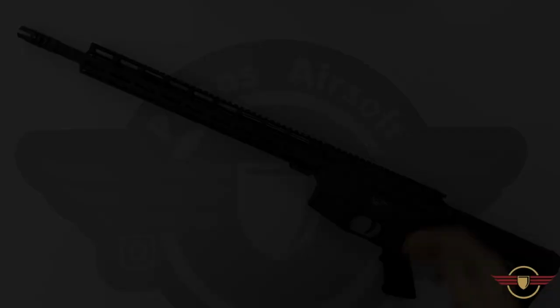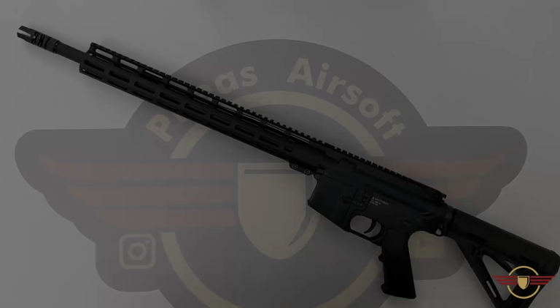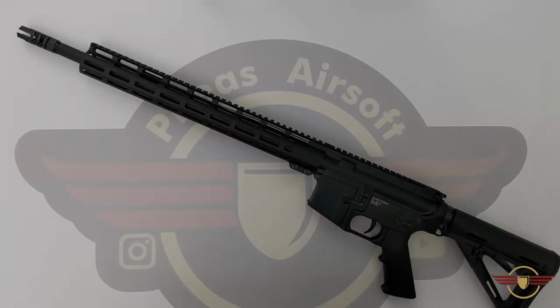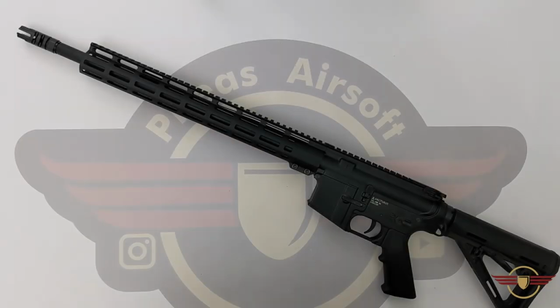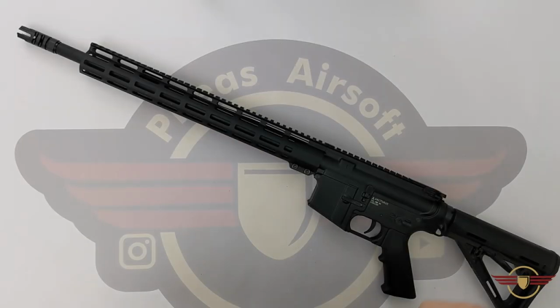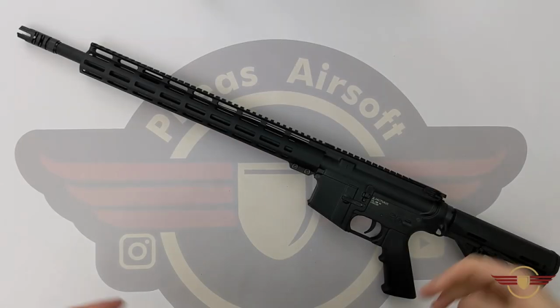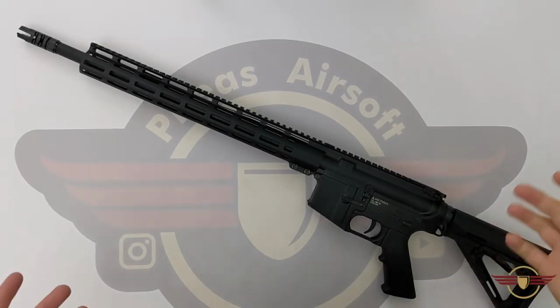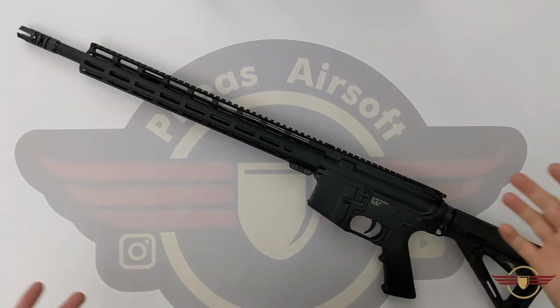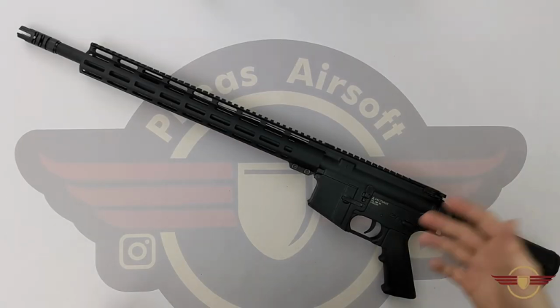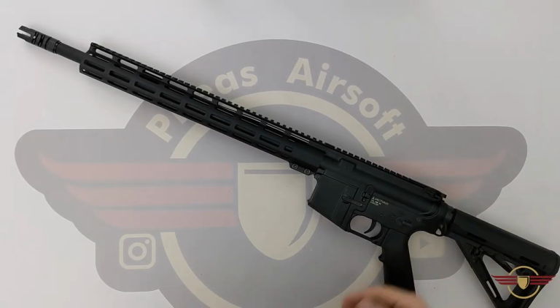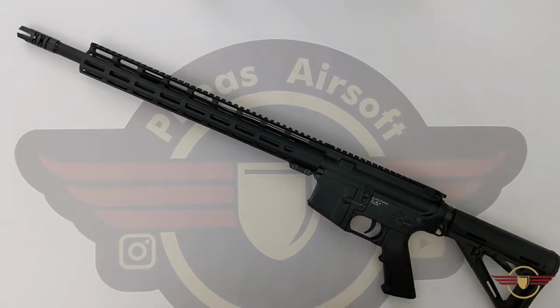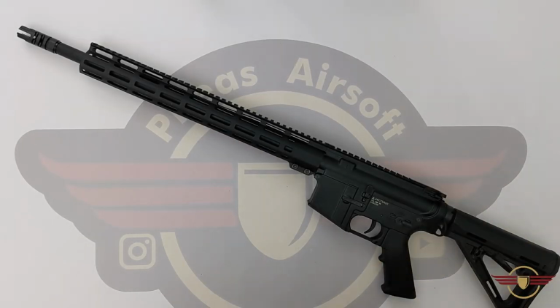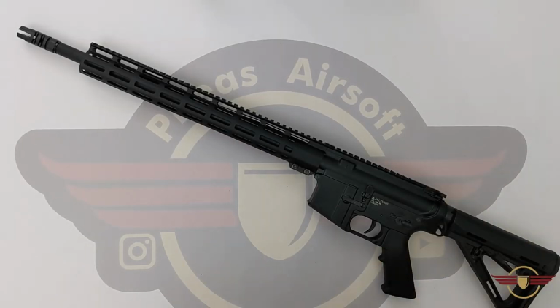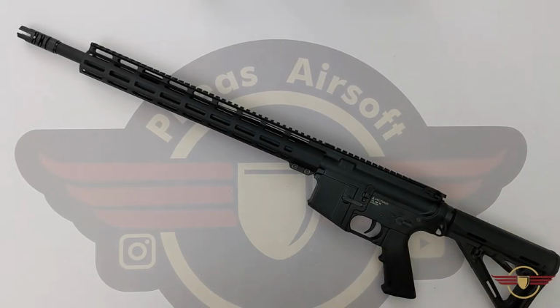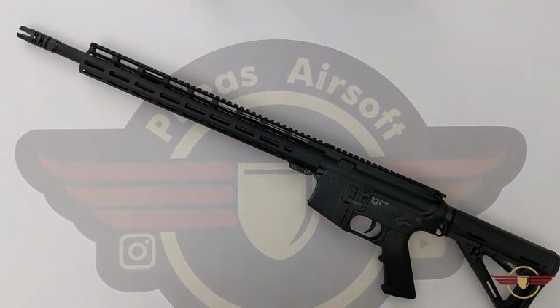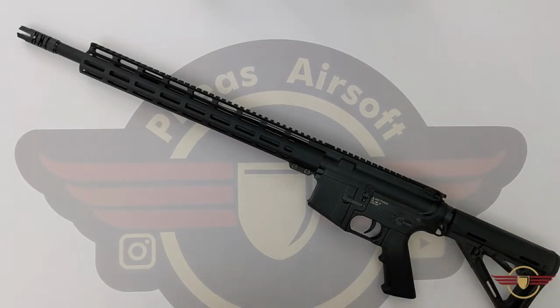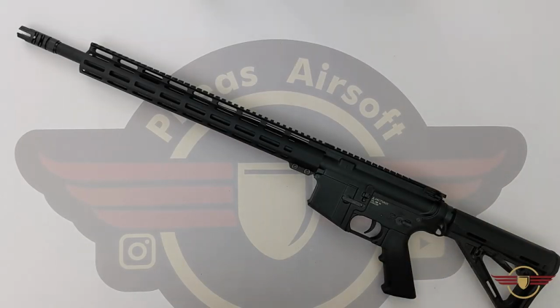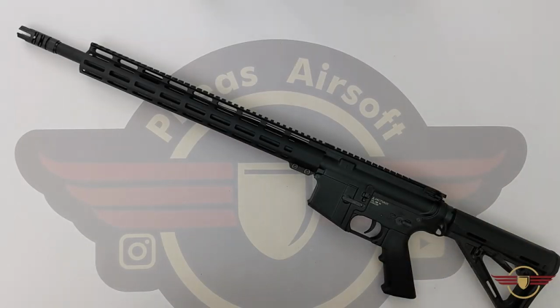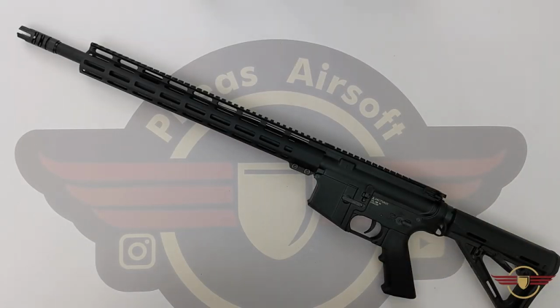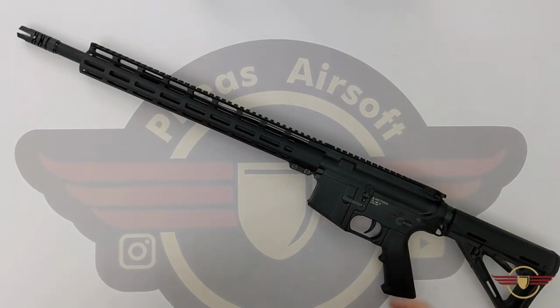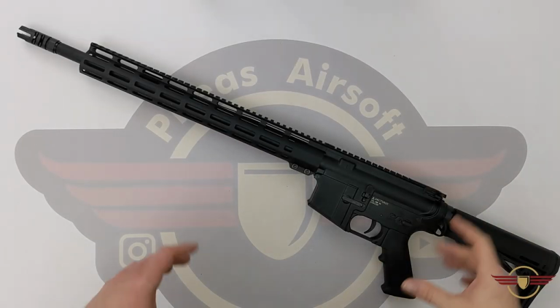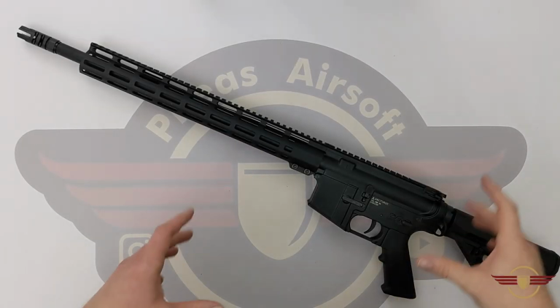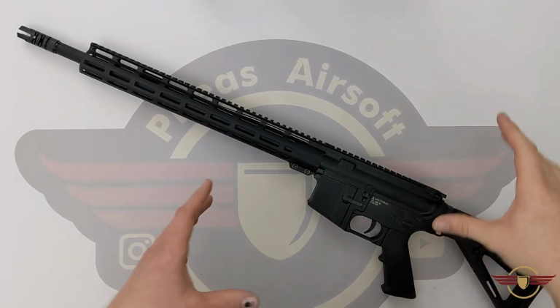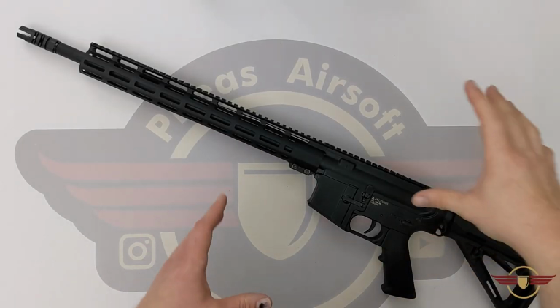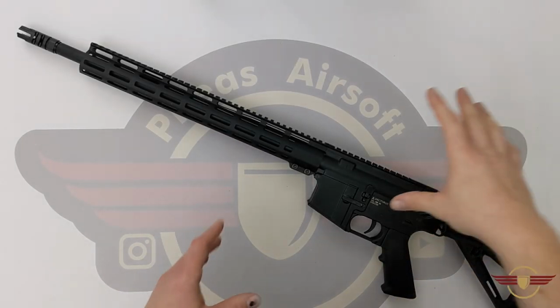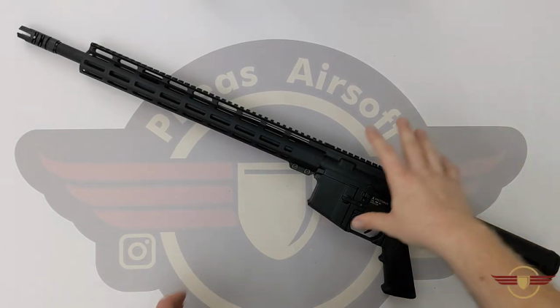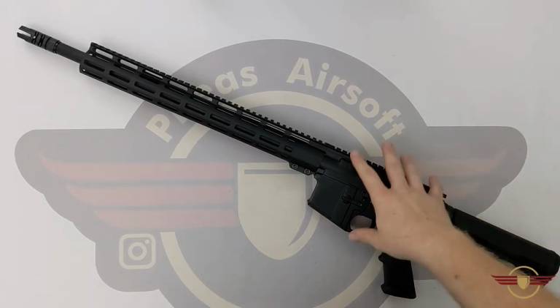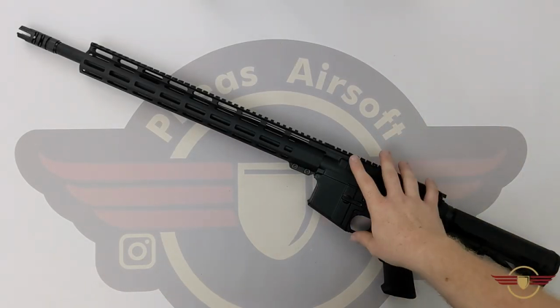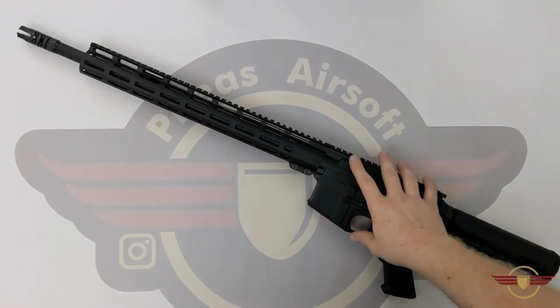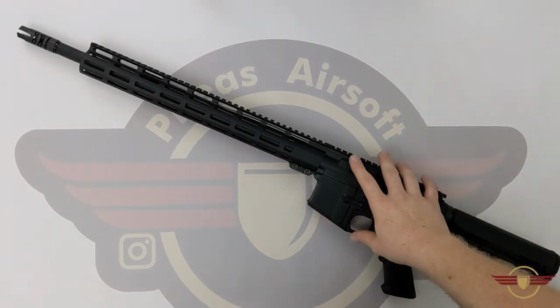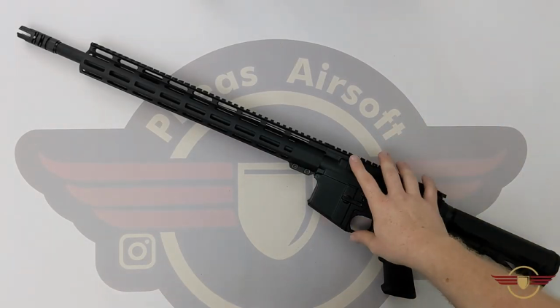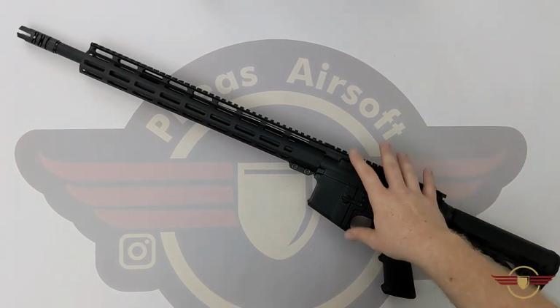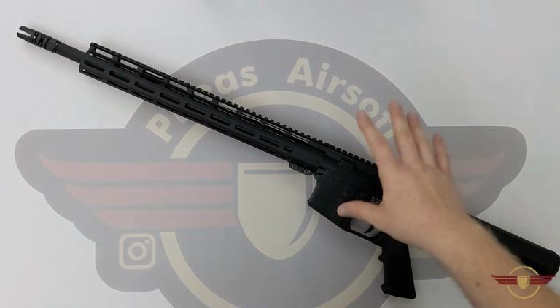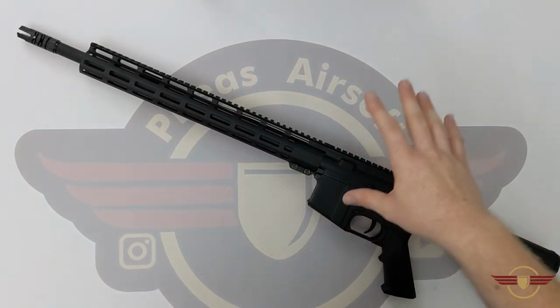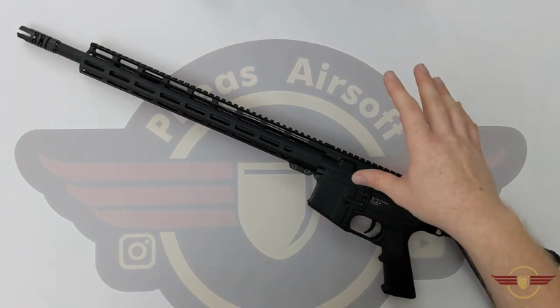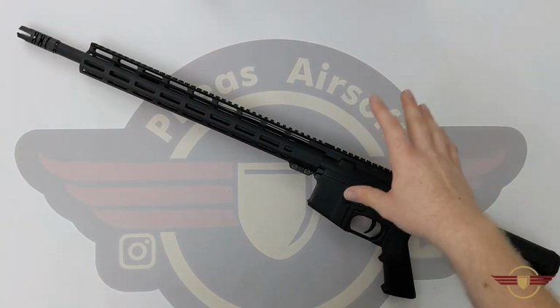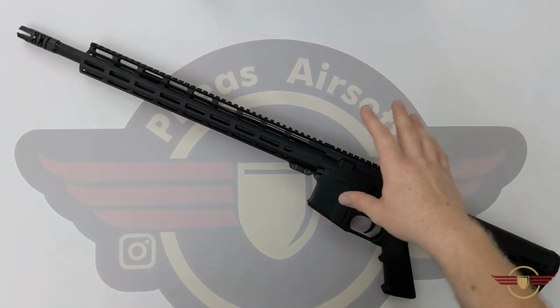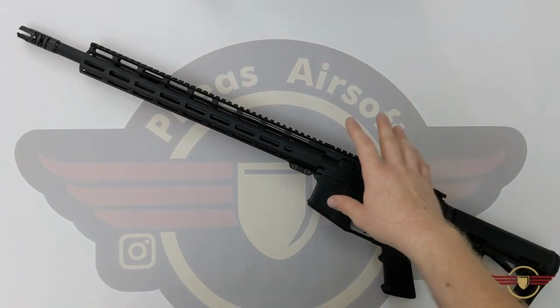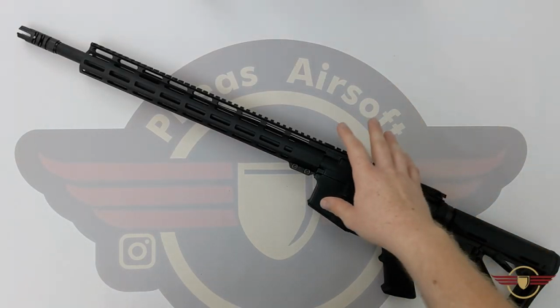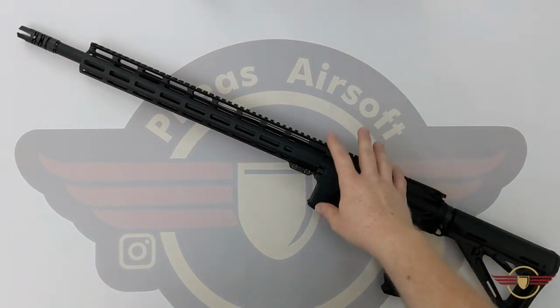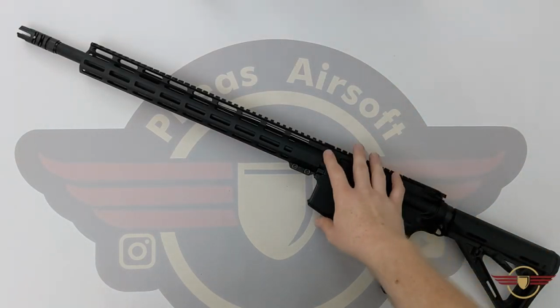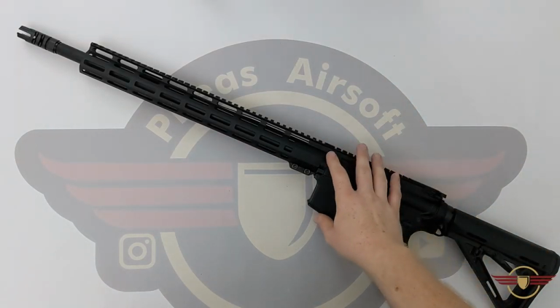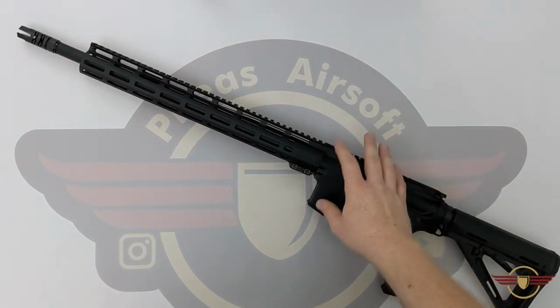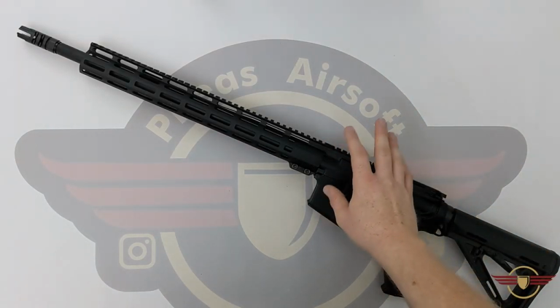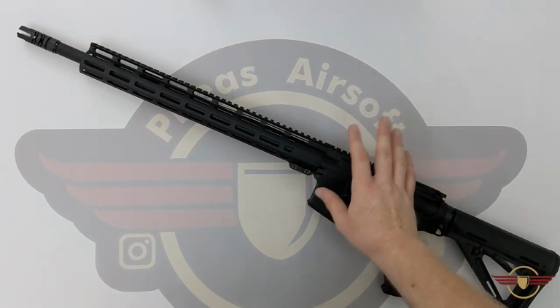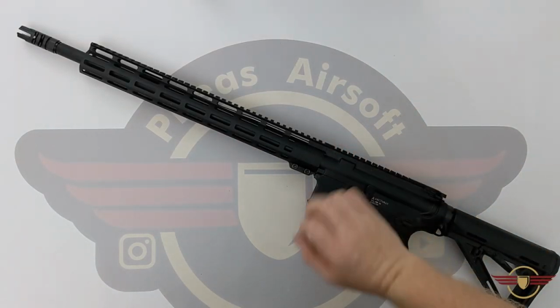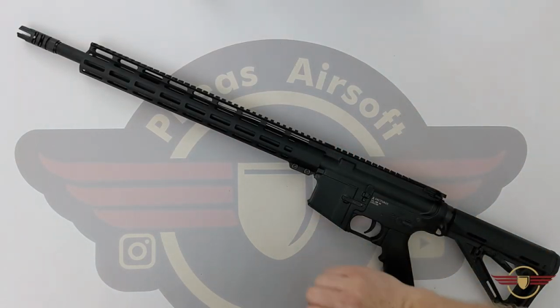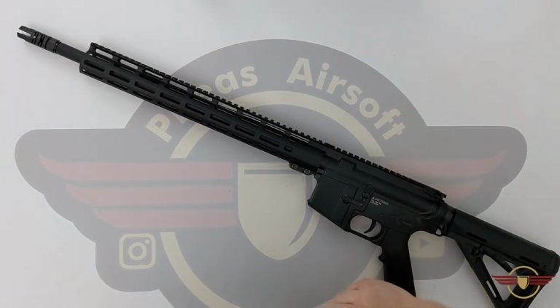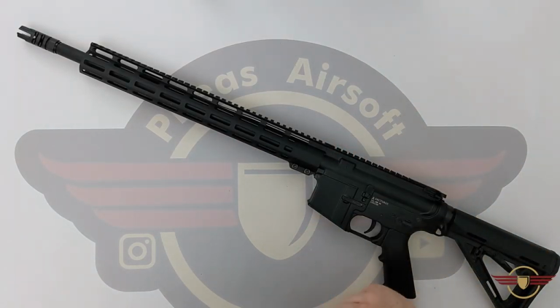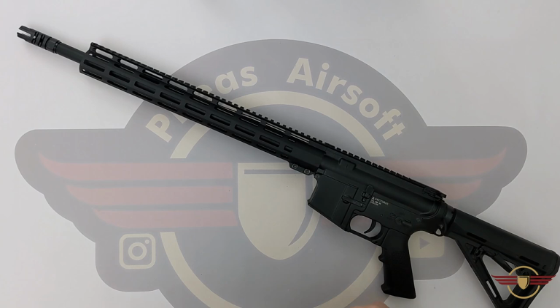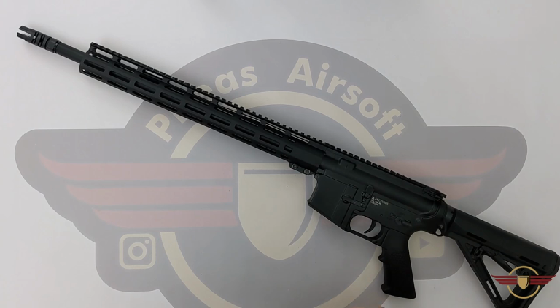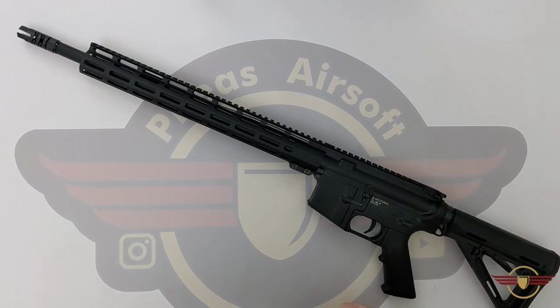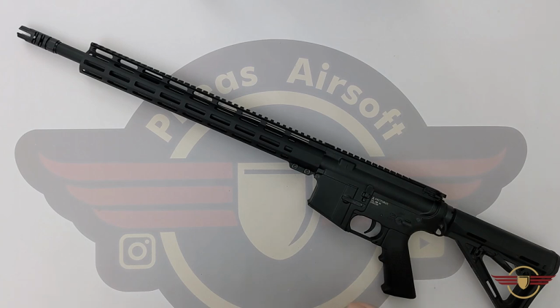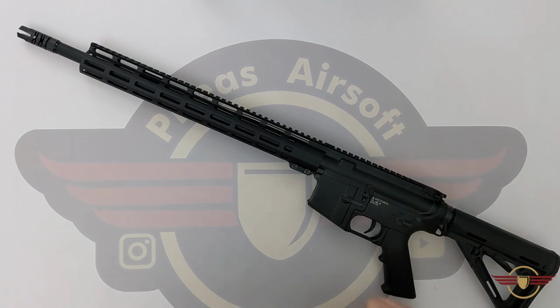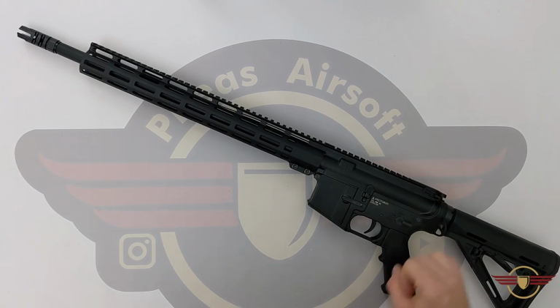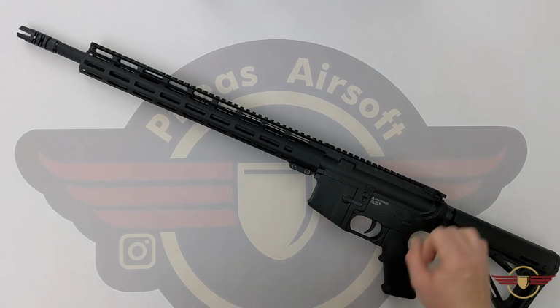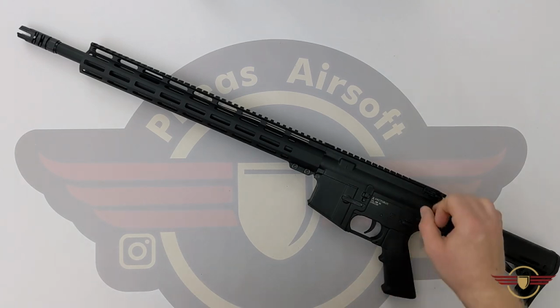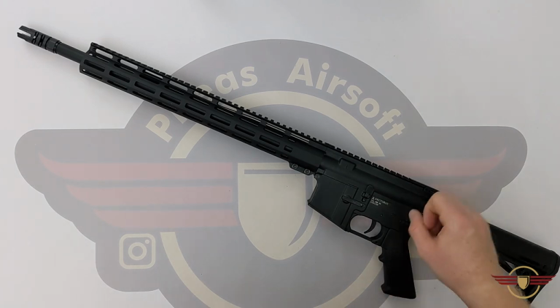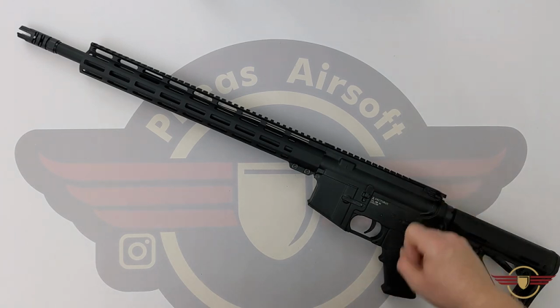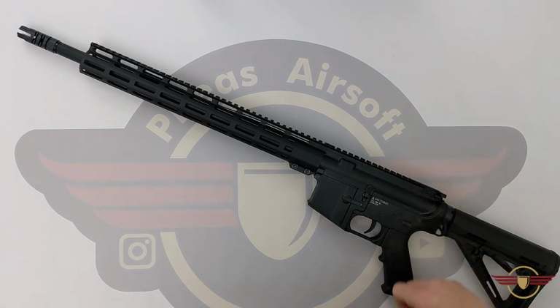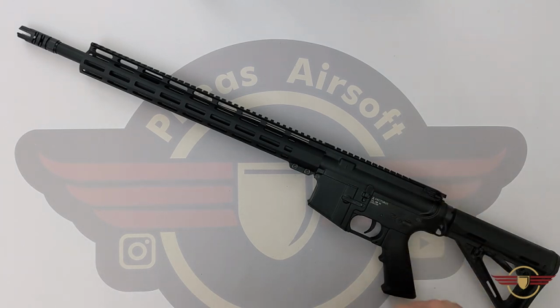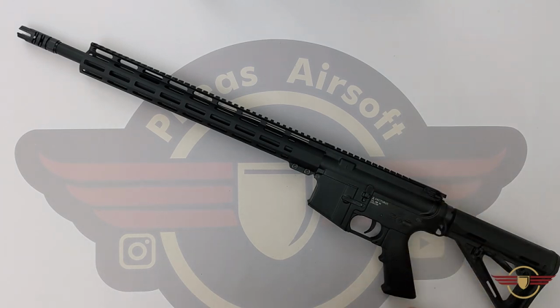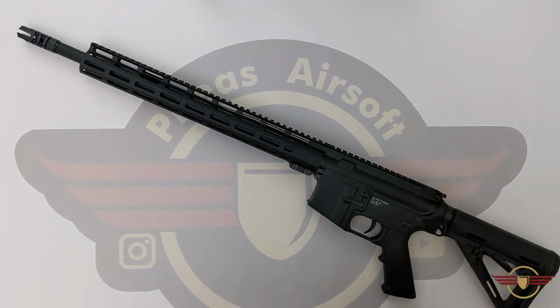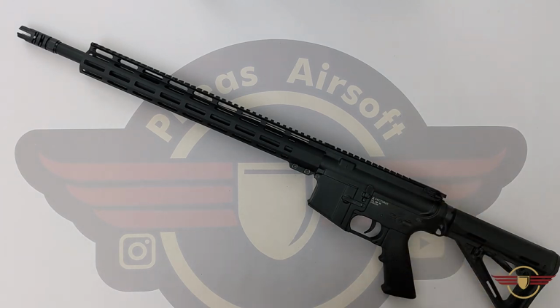Hey guys and welcome to Fez Air Software. Today I'm going to do a disassembly on this Arcturus AR80AR01RF.